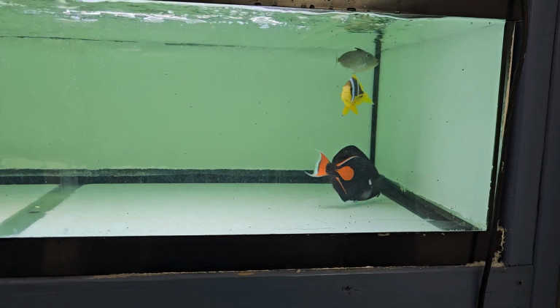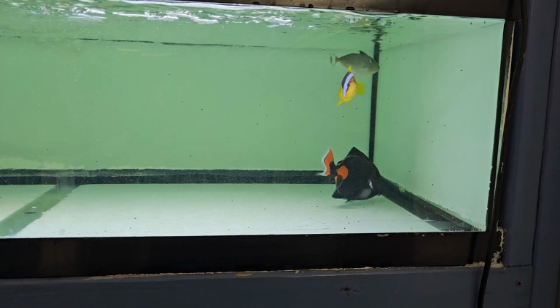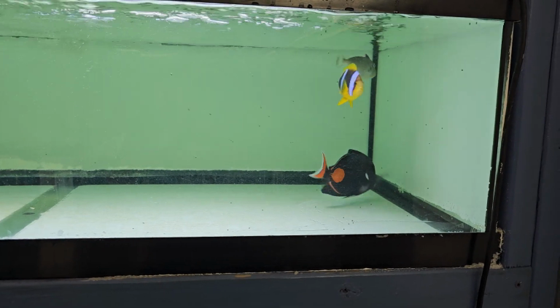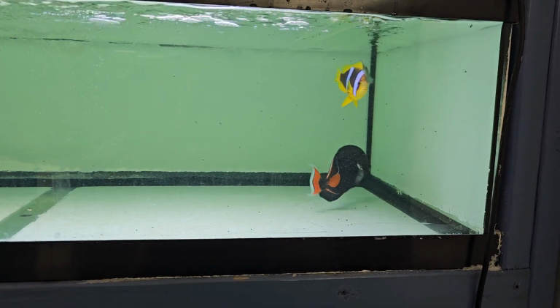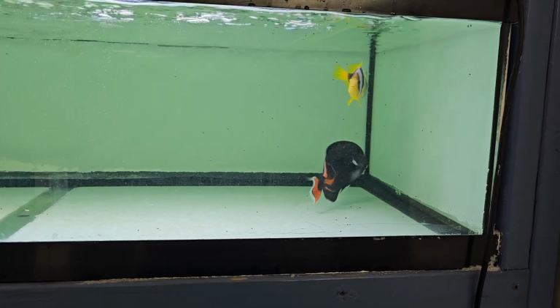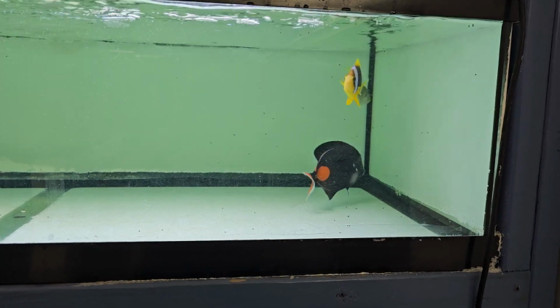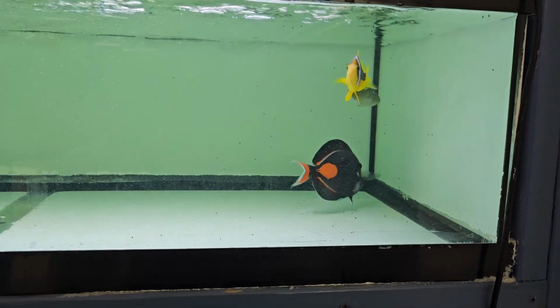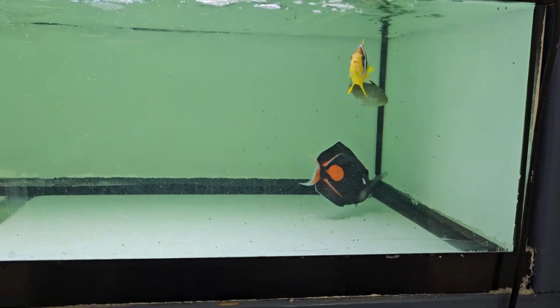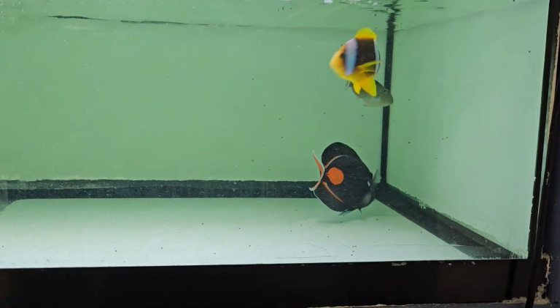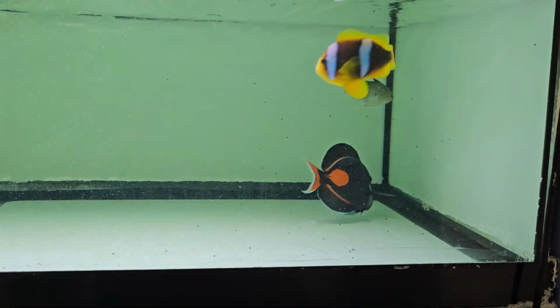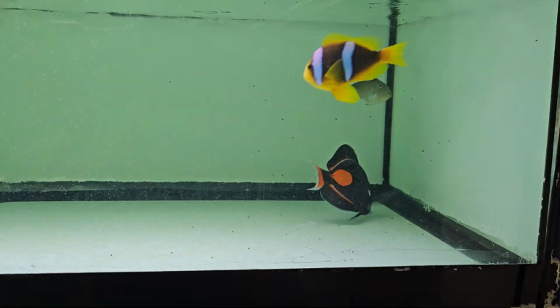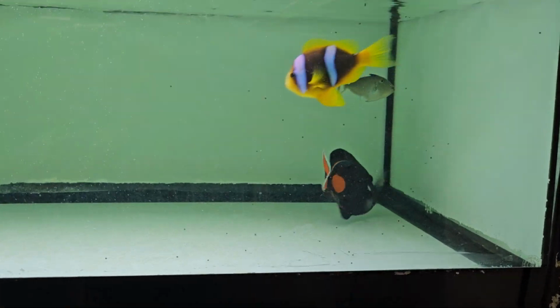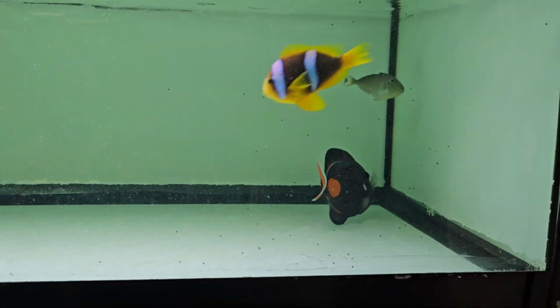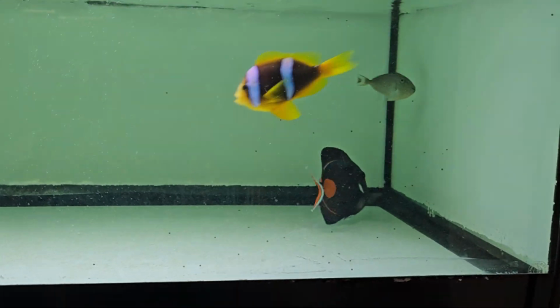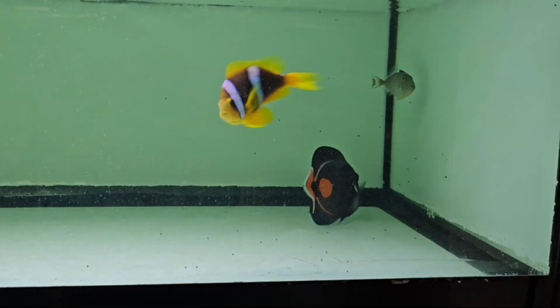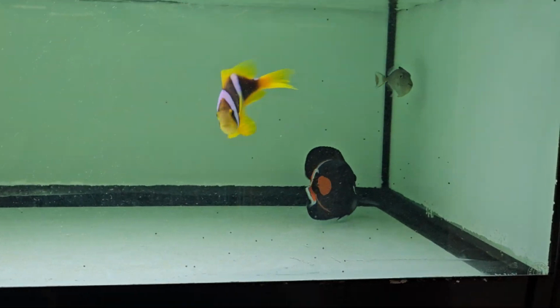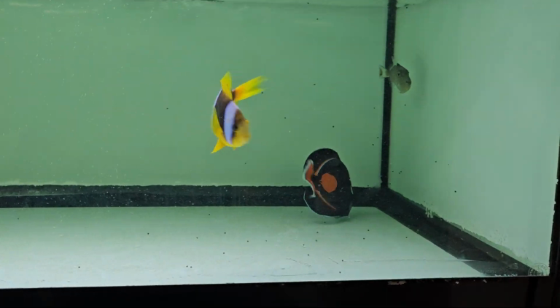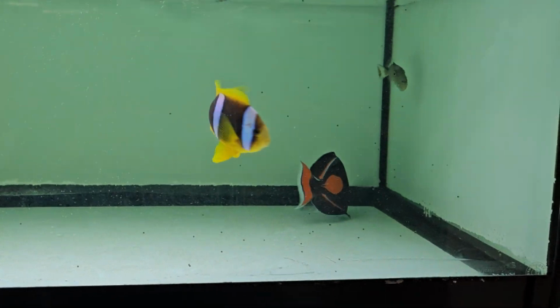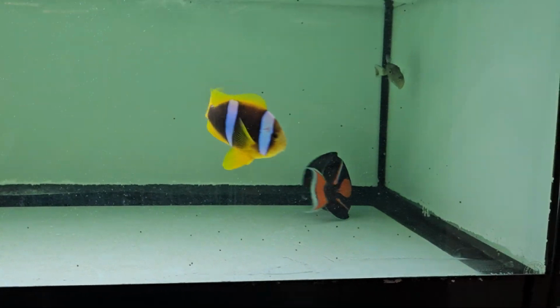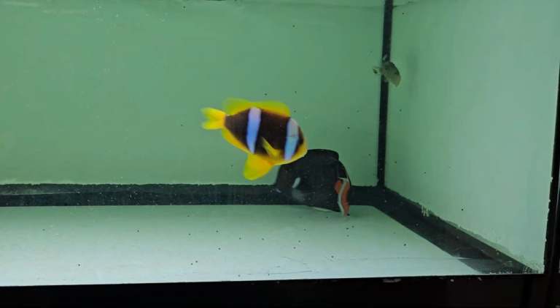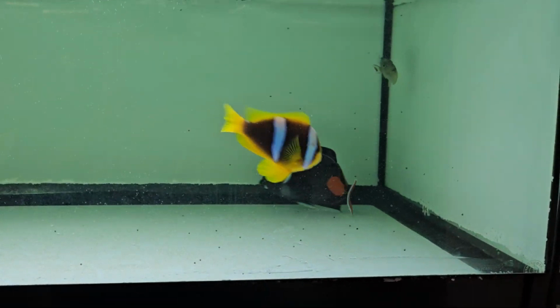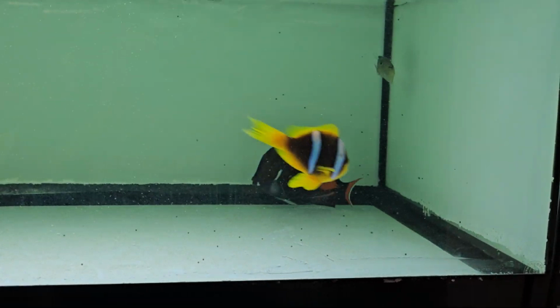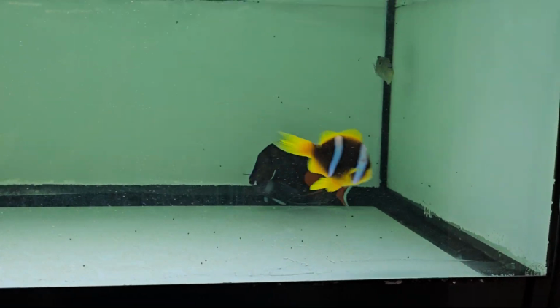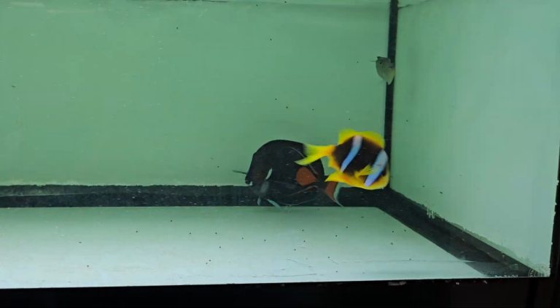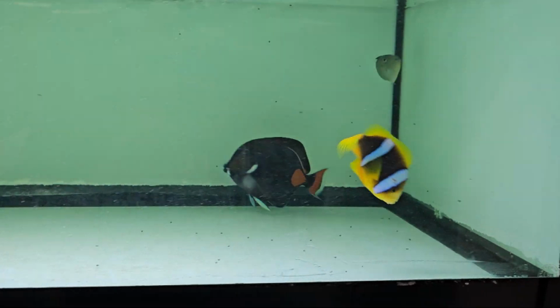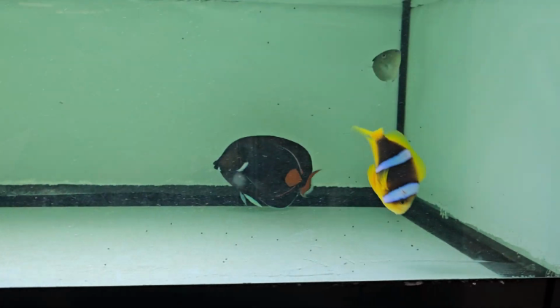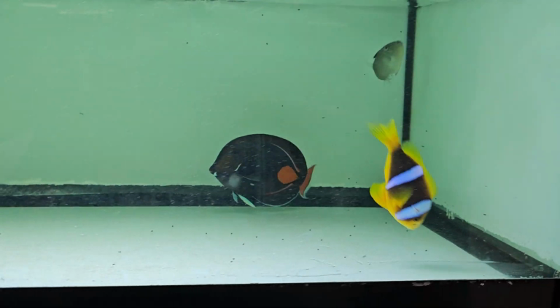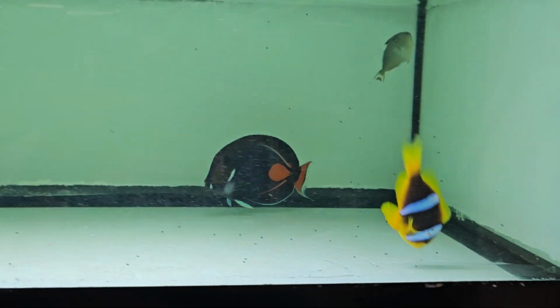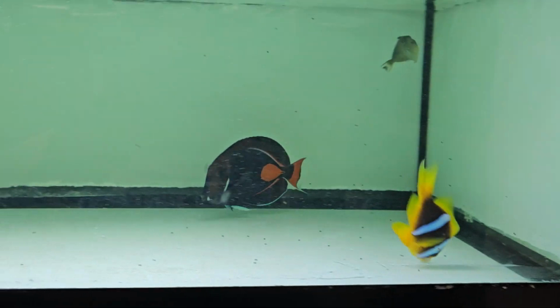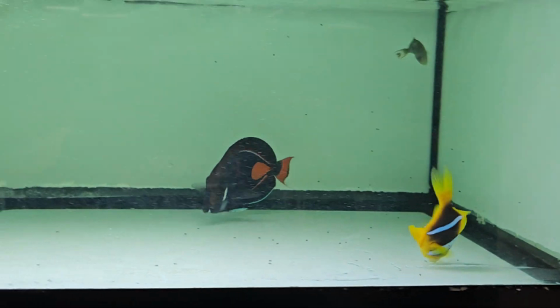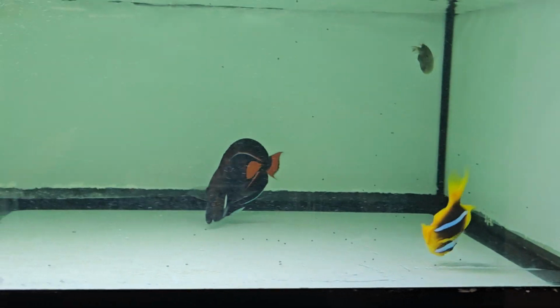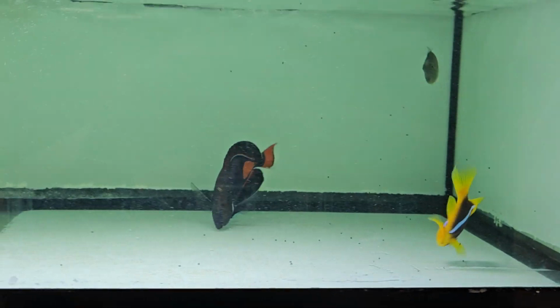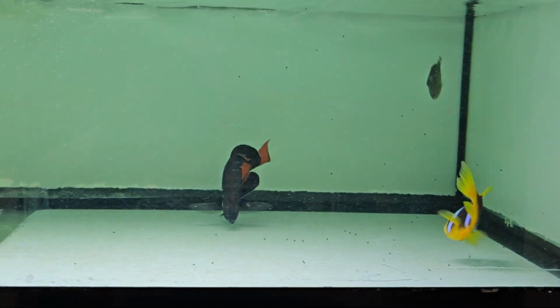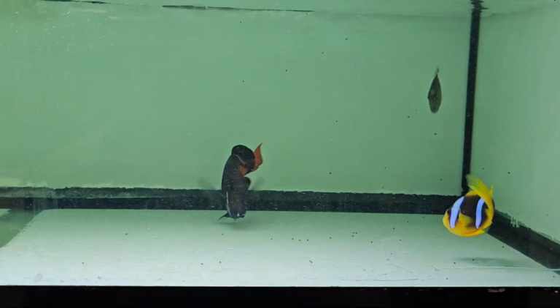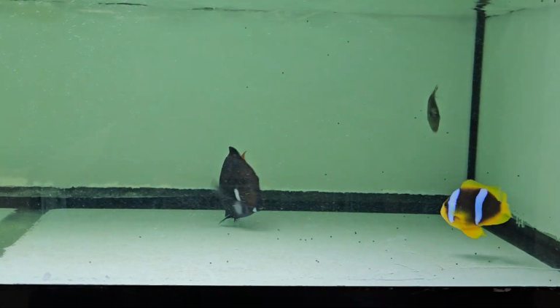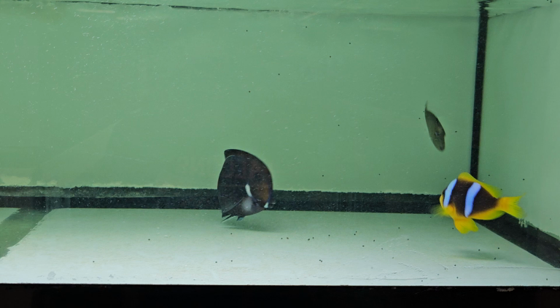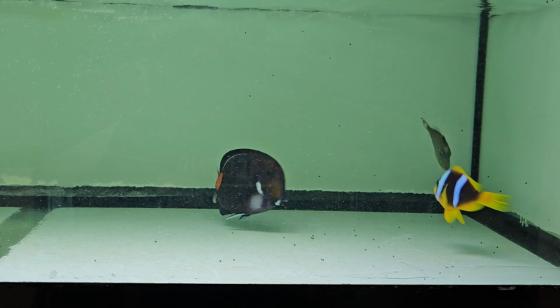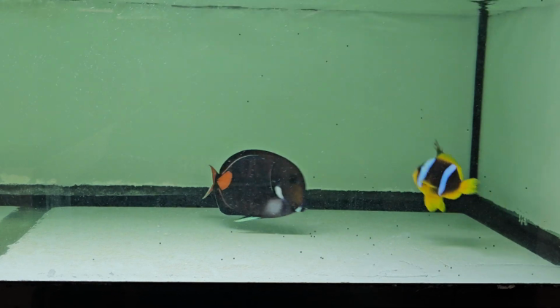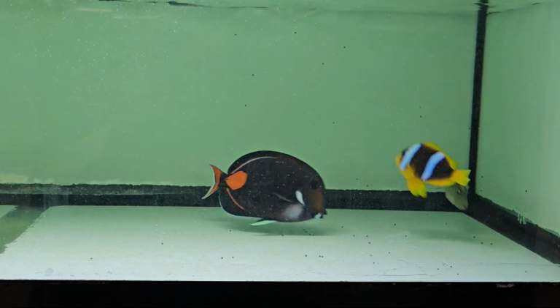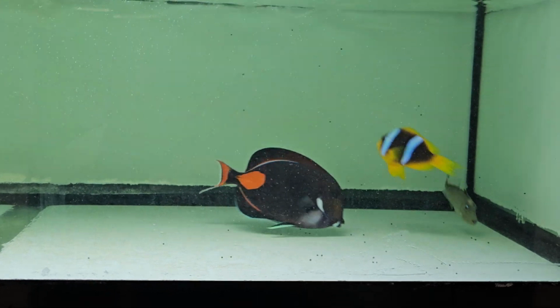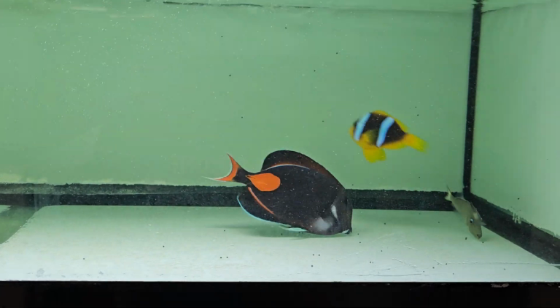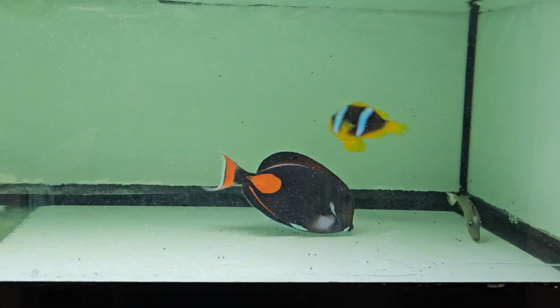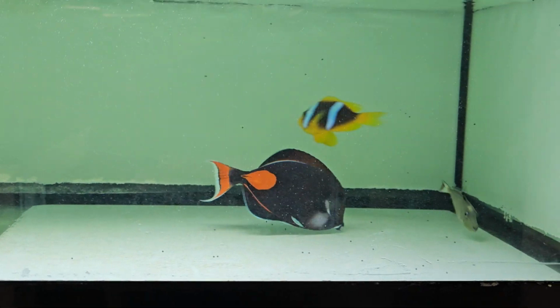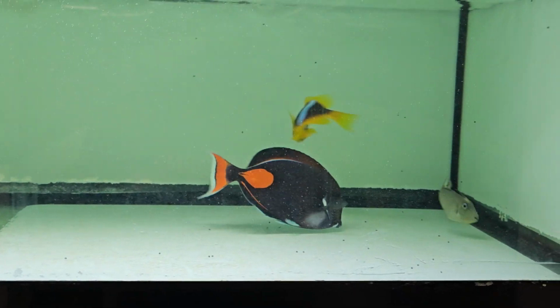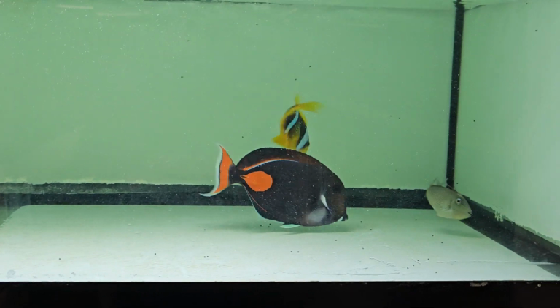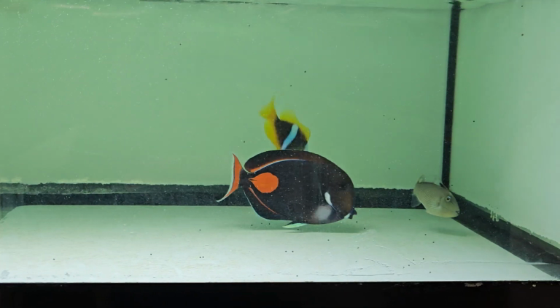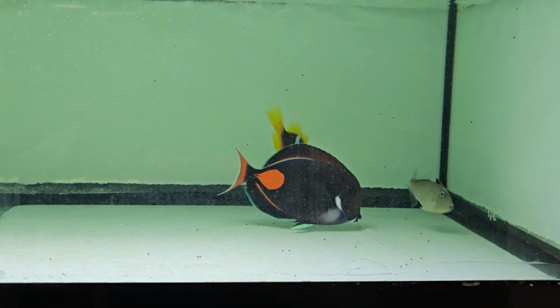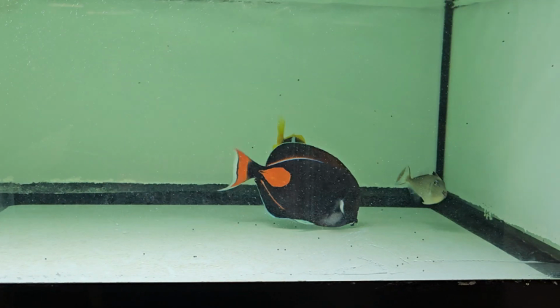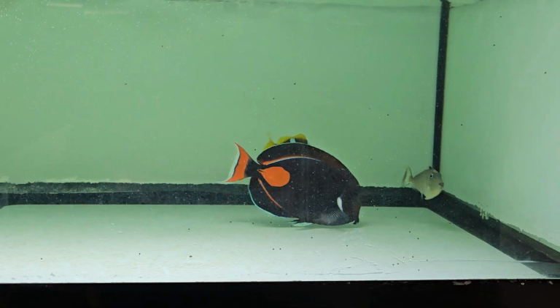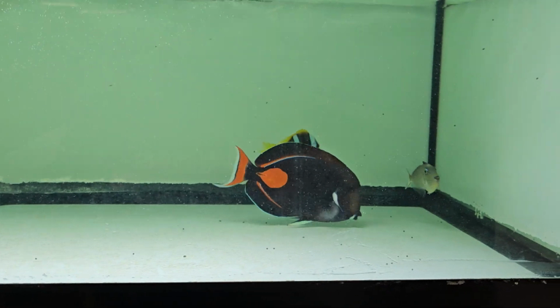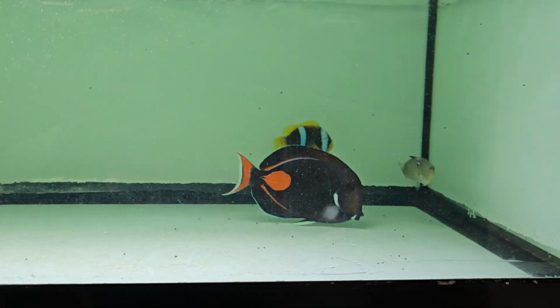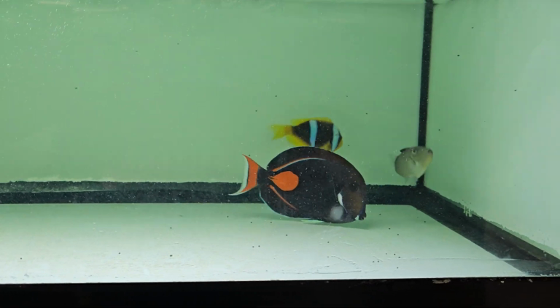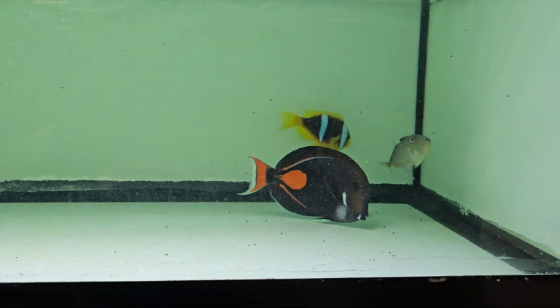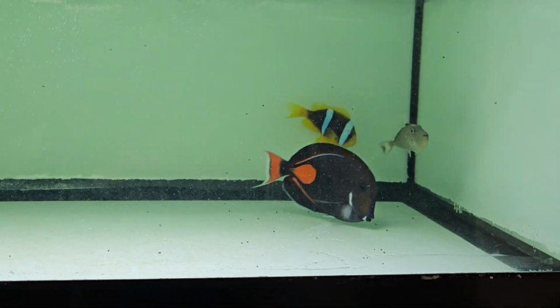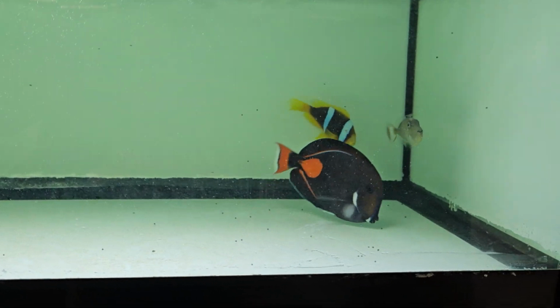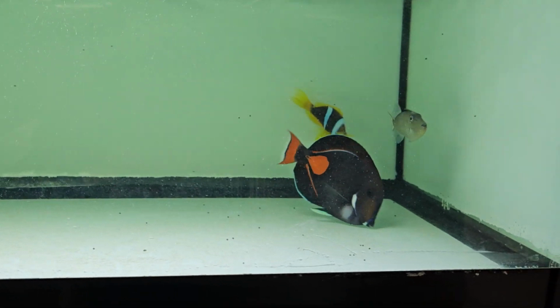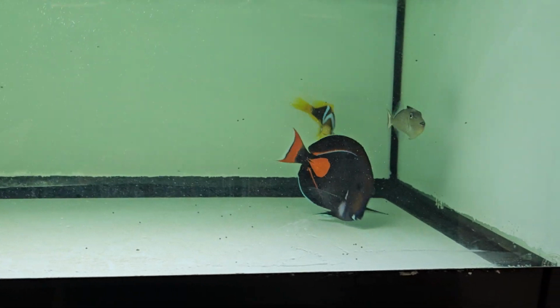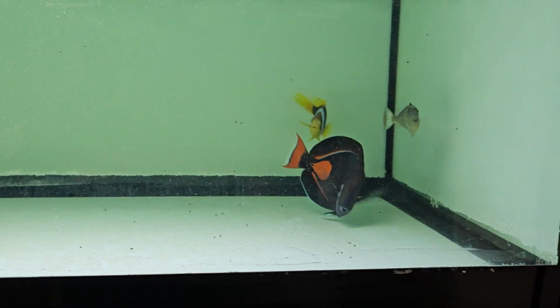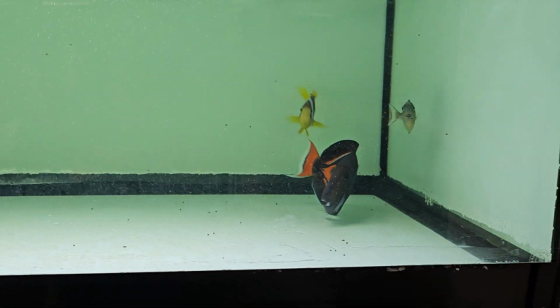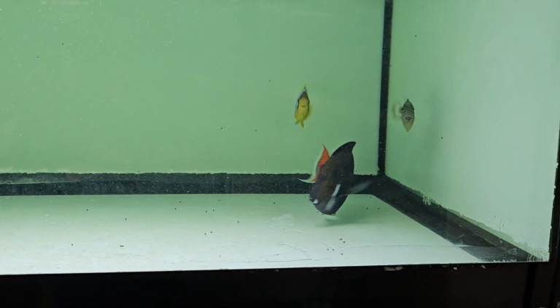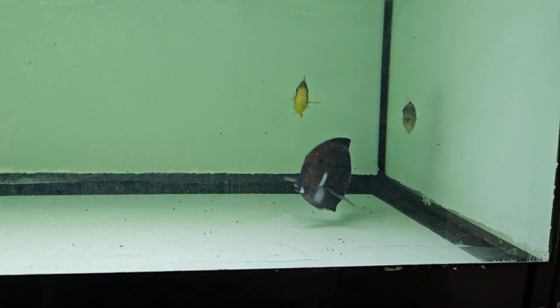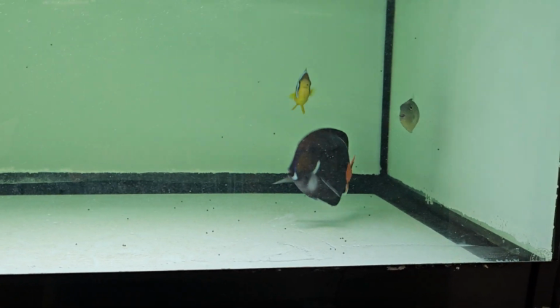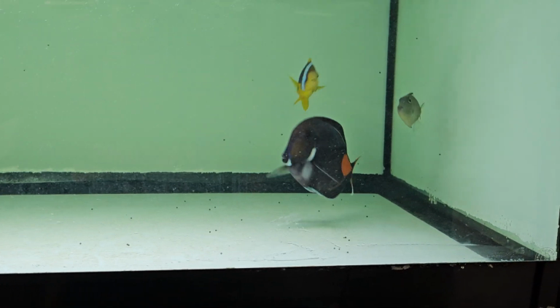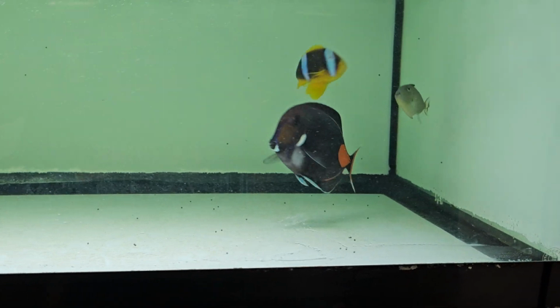Hey everyone, how you doing? It's Ed with the Reef Corner. We are updating a video on an Achilles tang eating pellets.